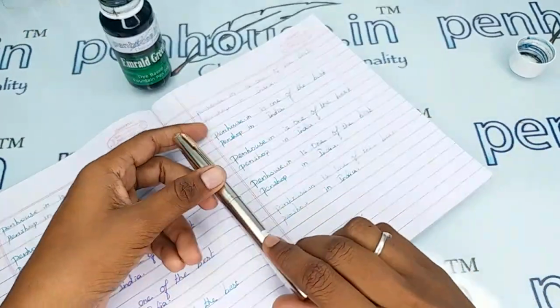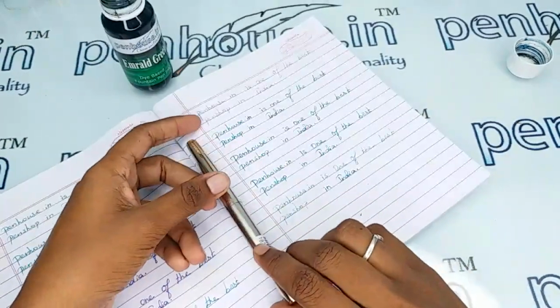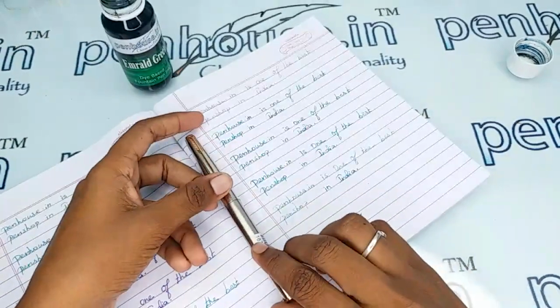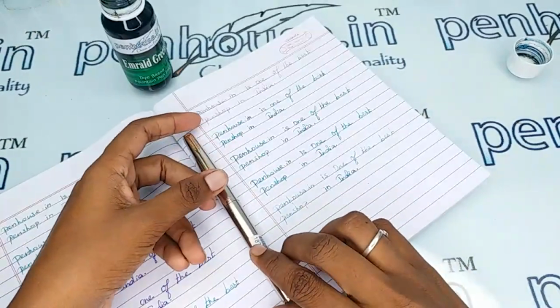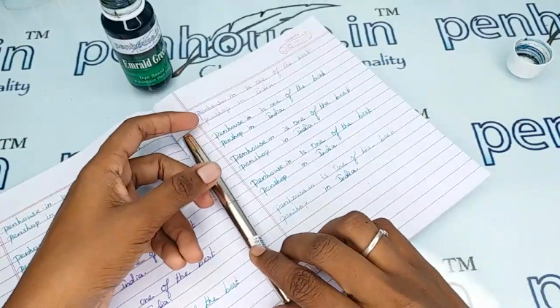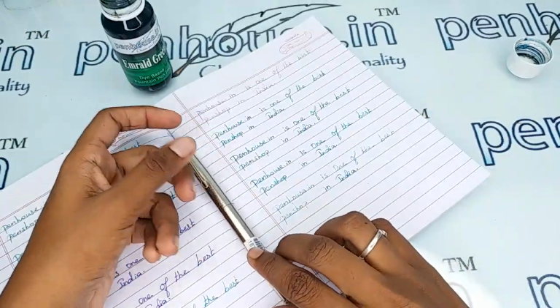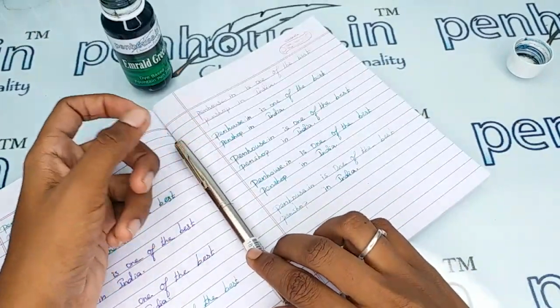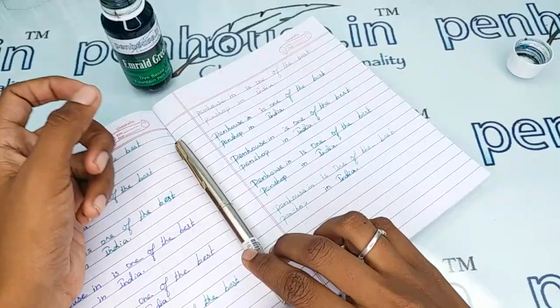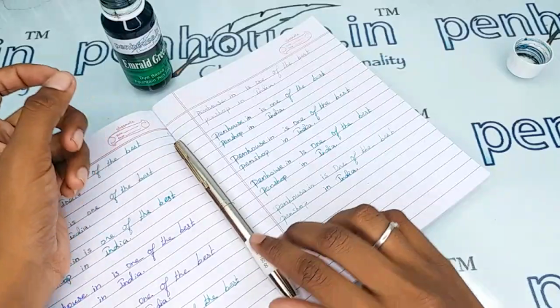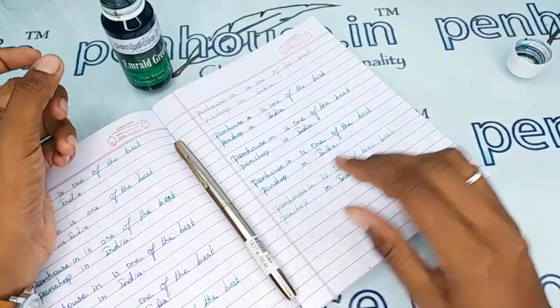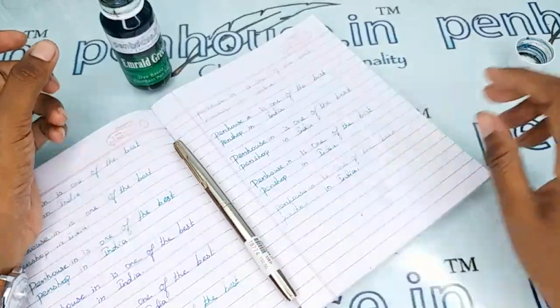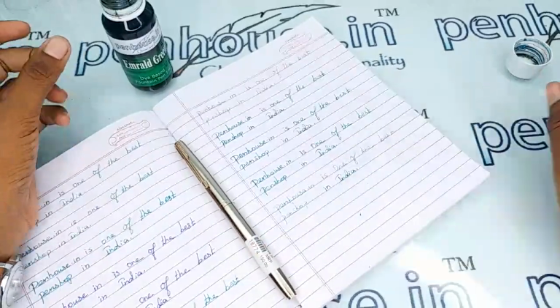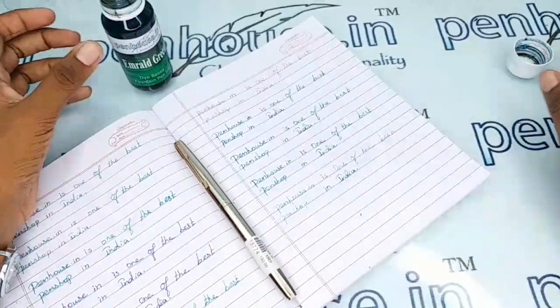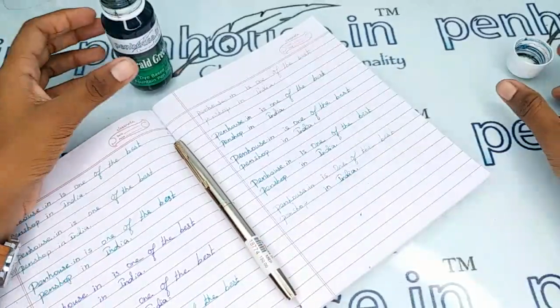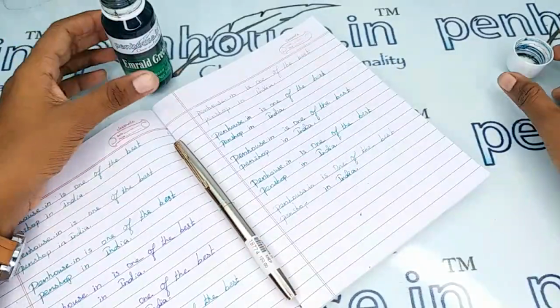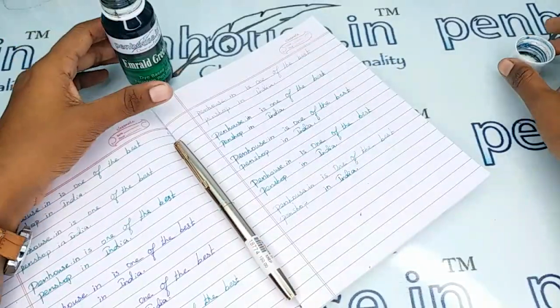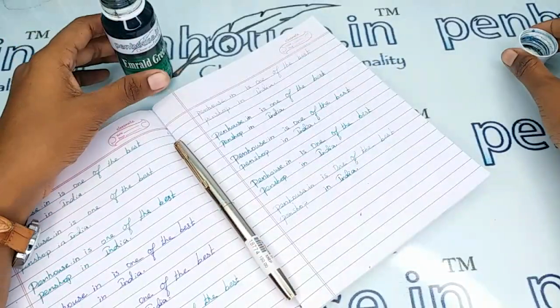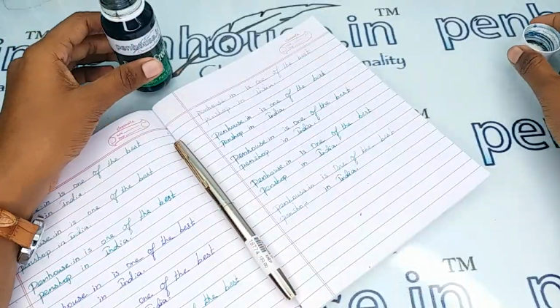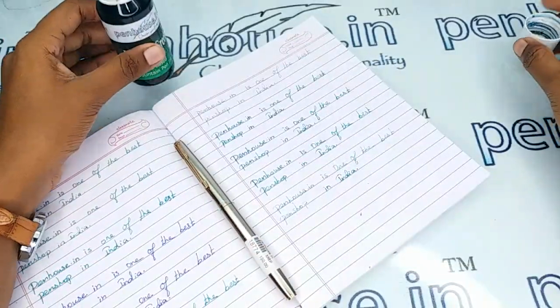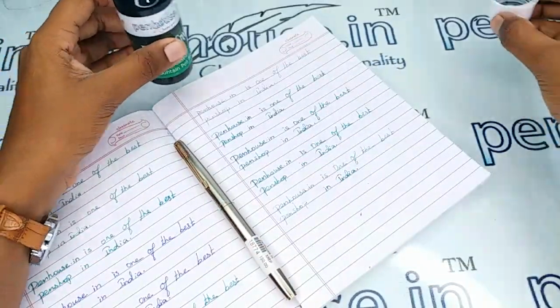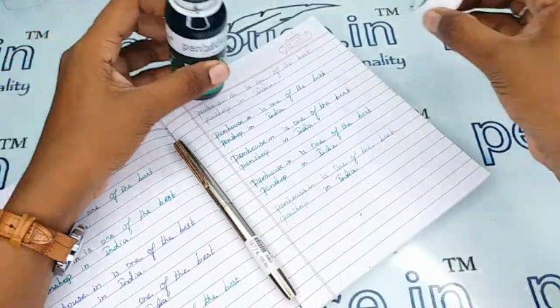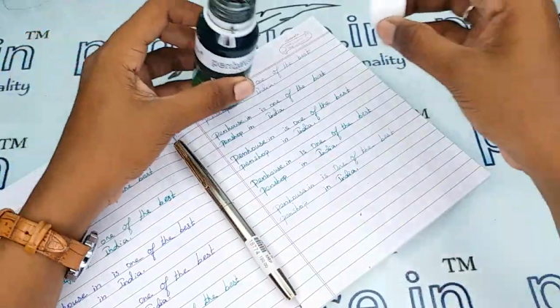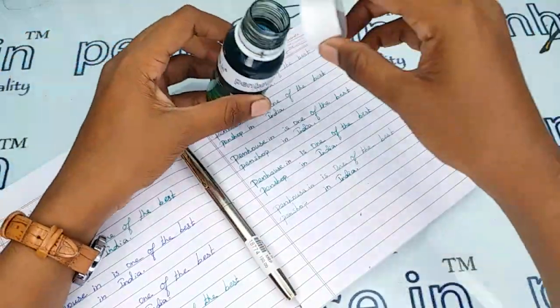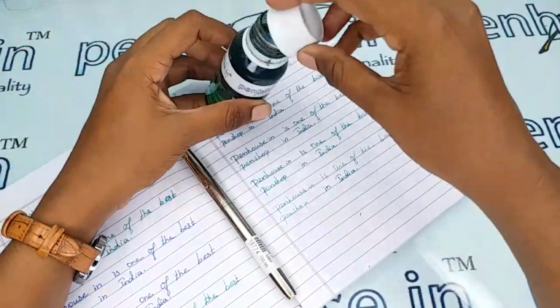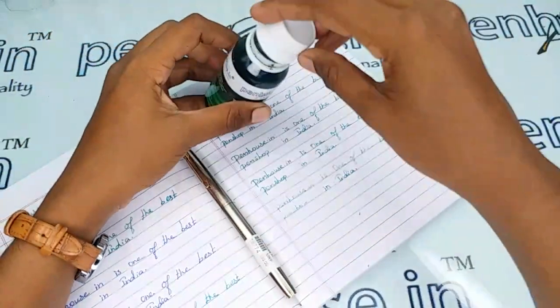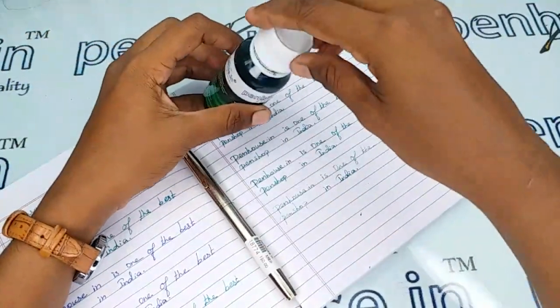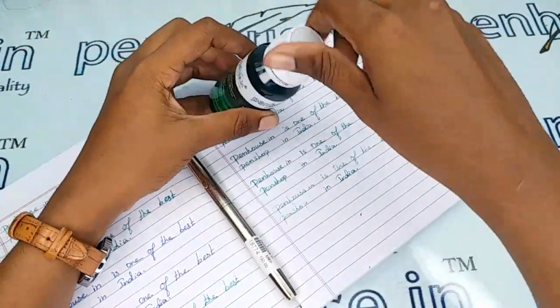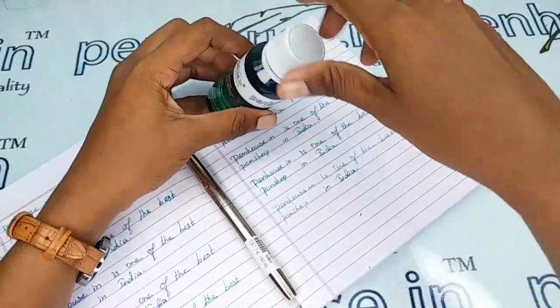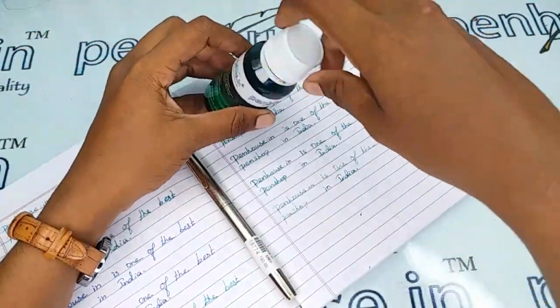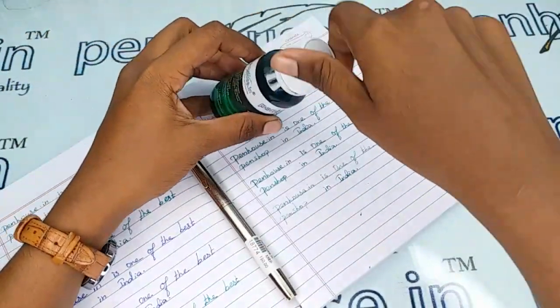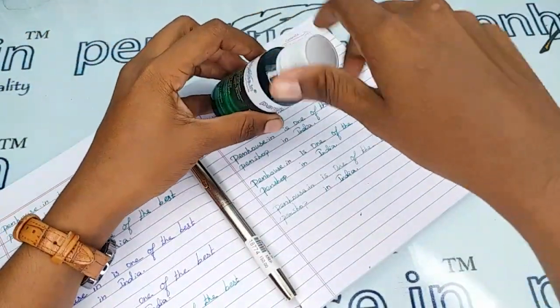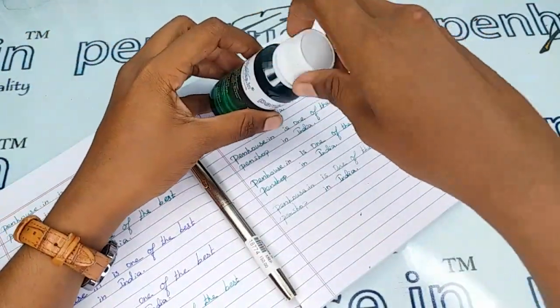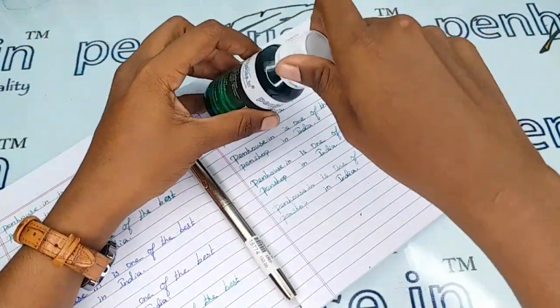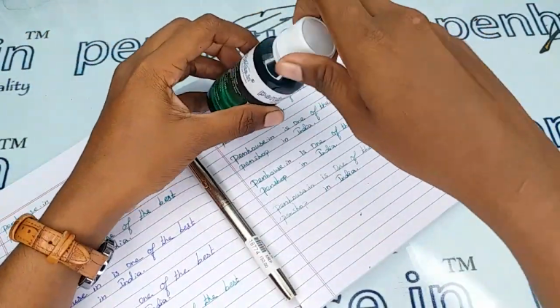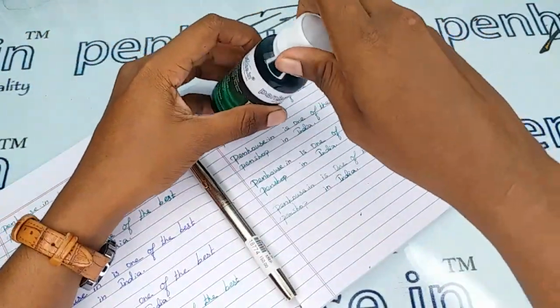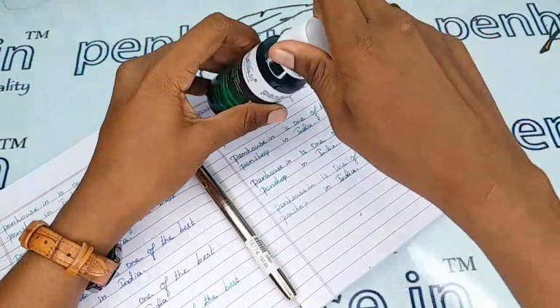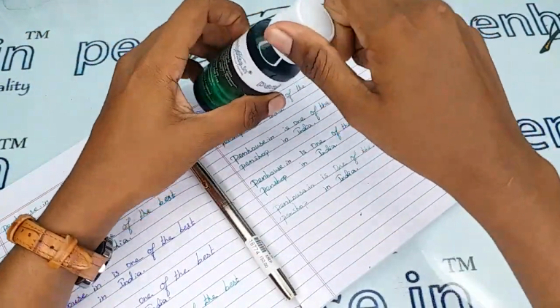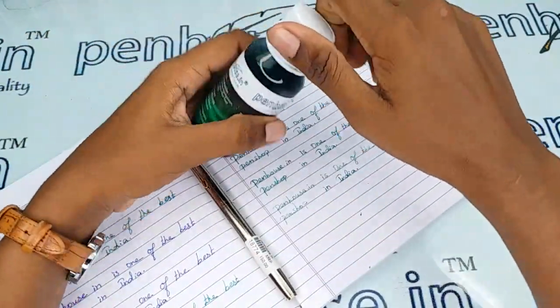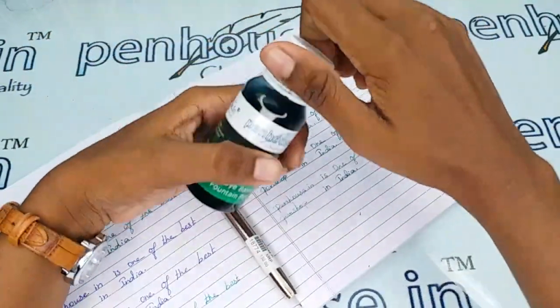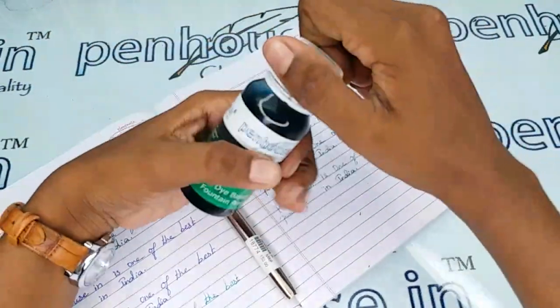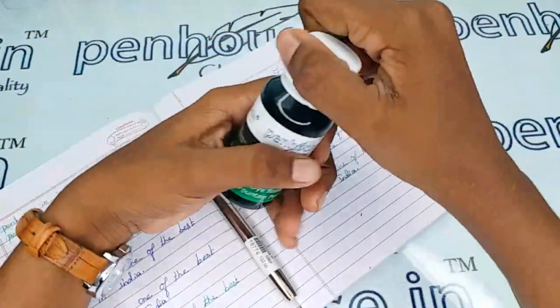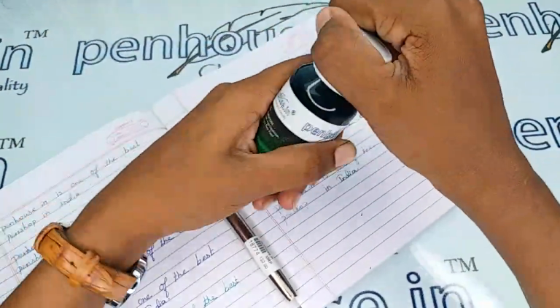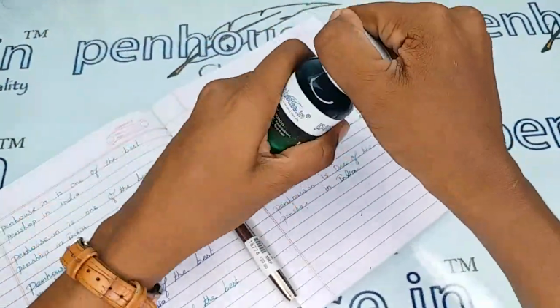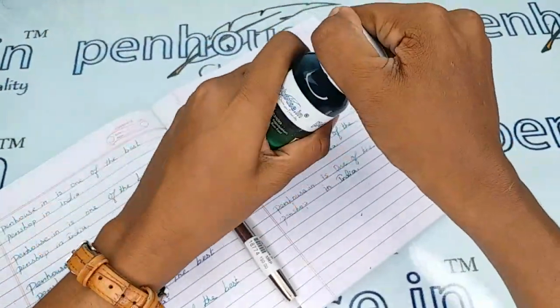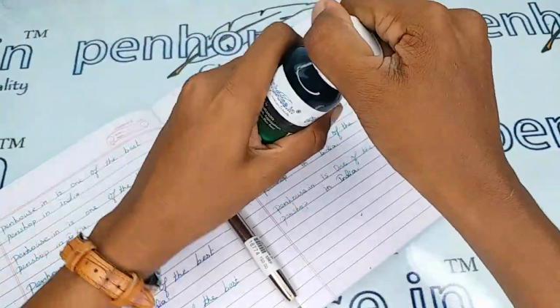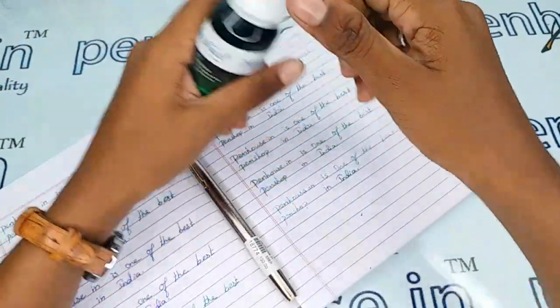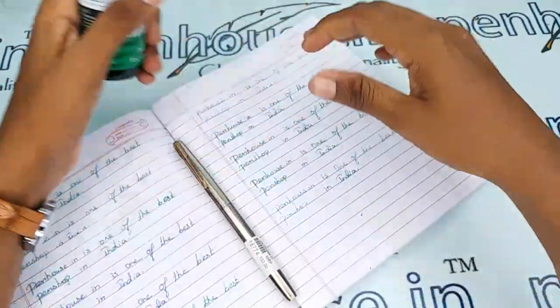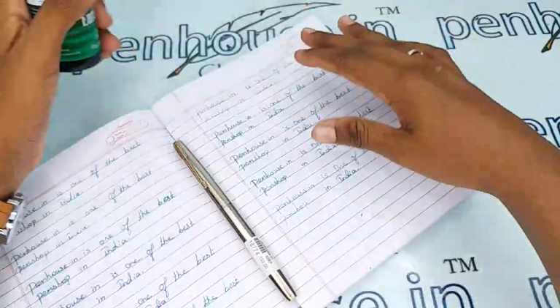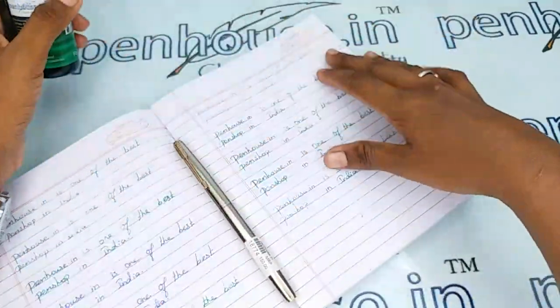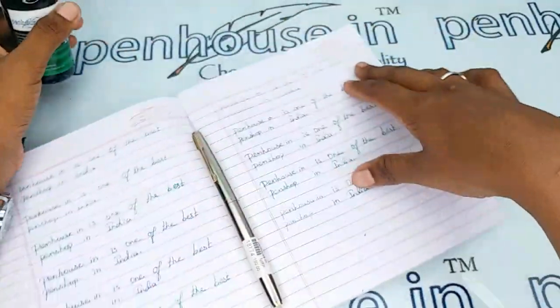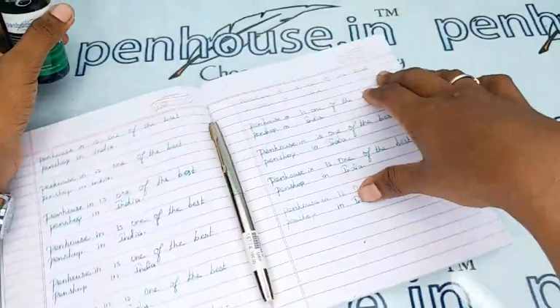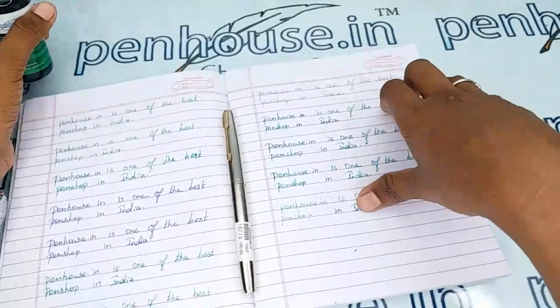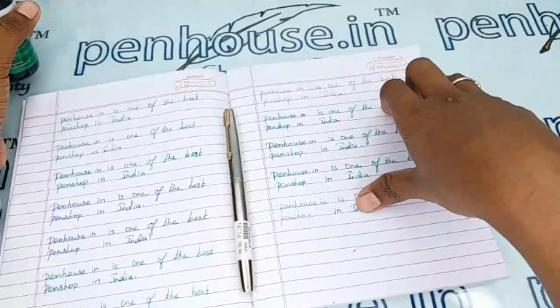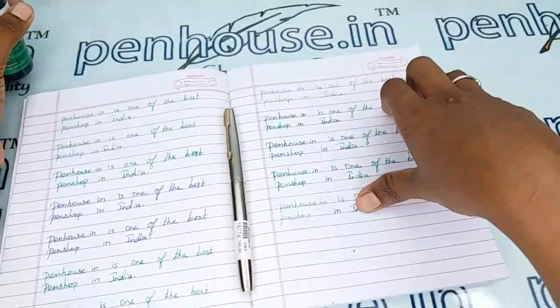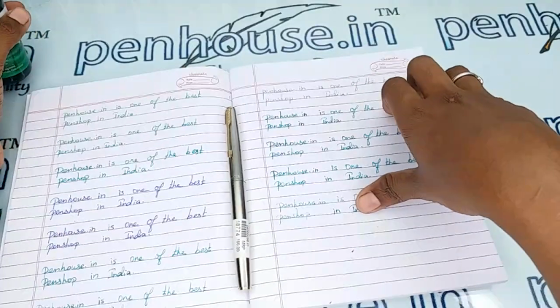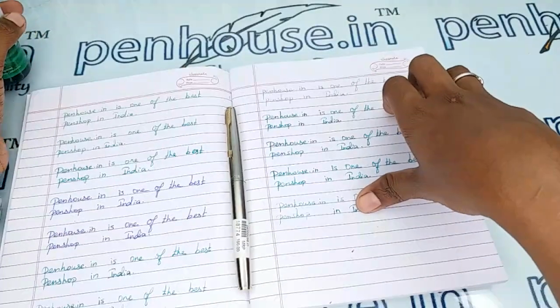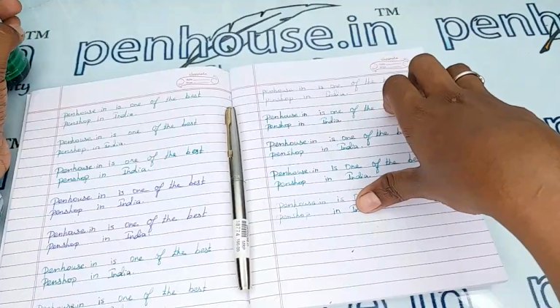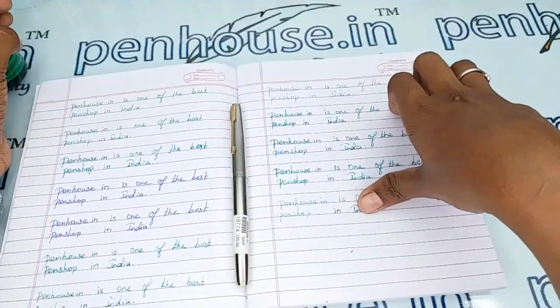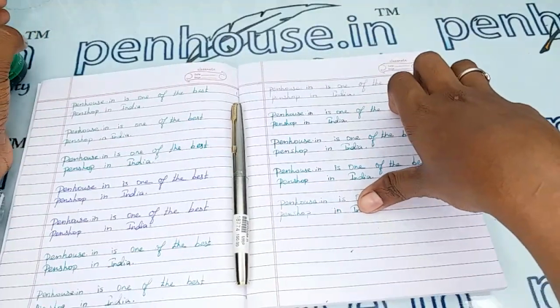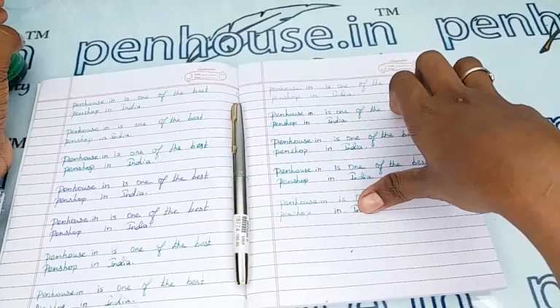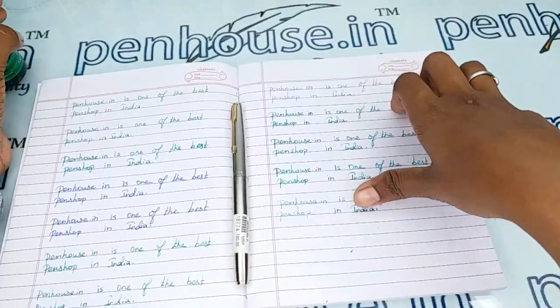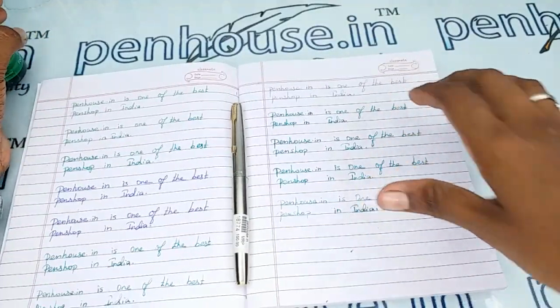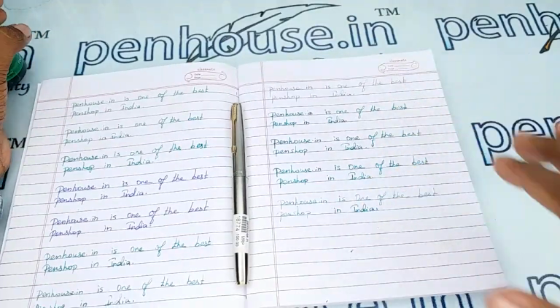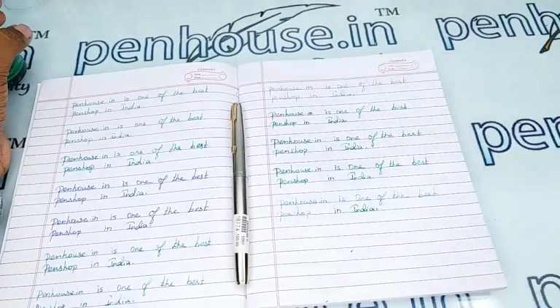If you have any query about this pen, you can ask in the comment section, or you can make a call to our mobile number. Thanks for watching this video, thank you.